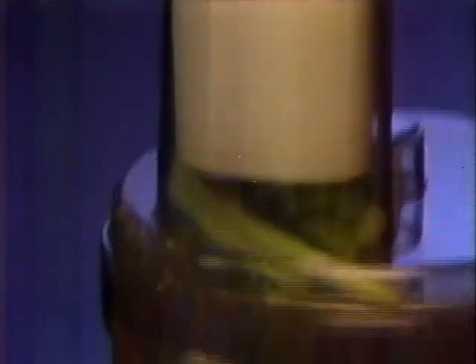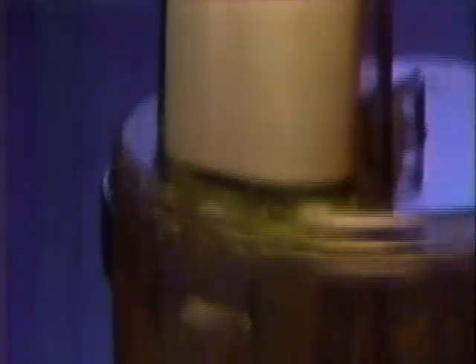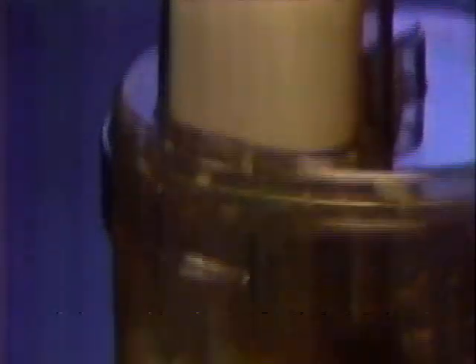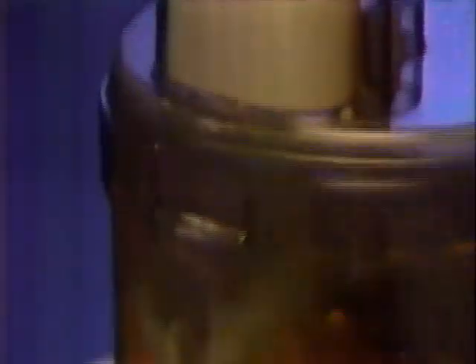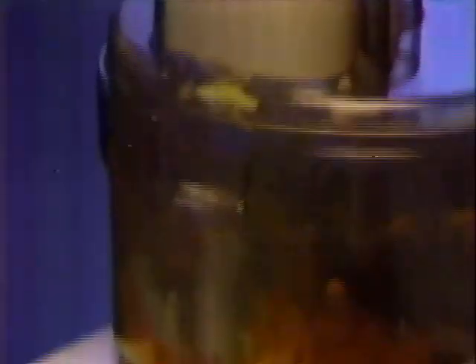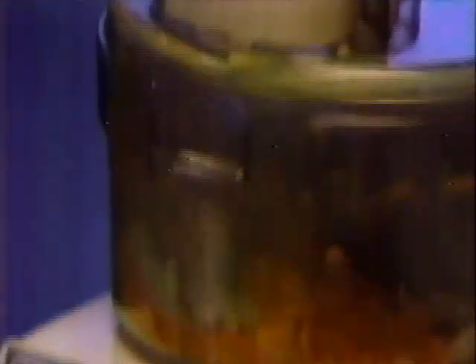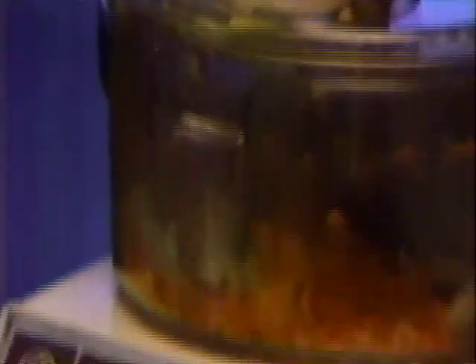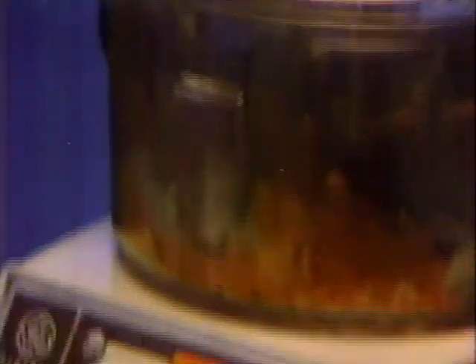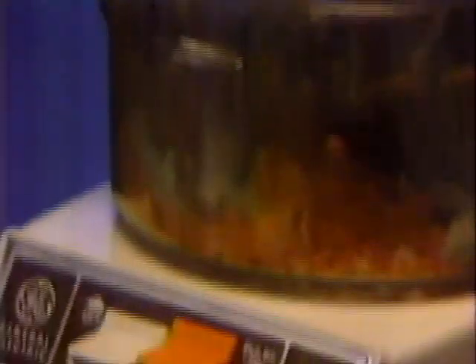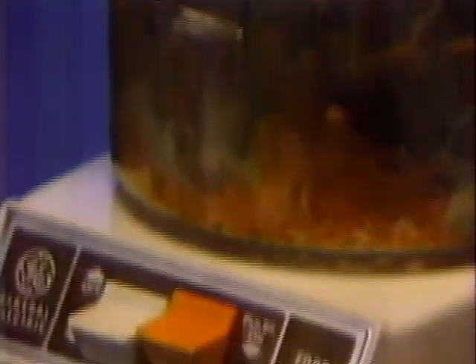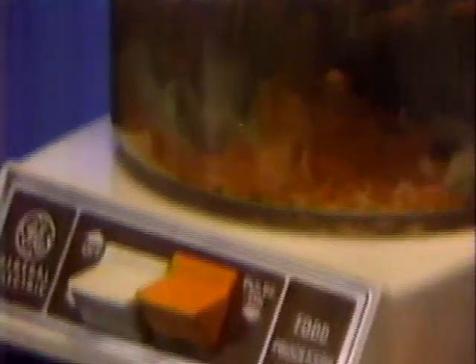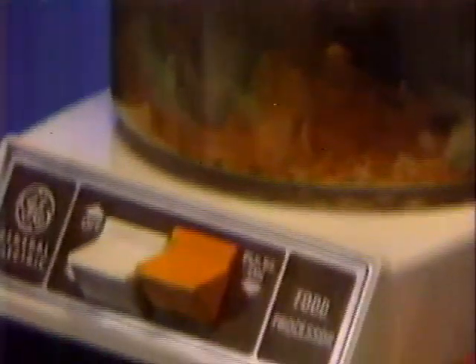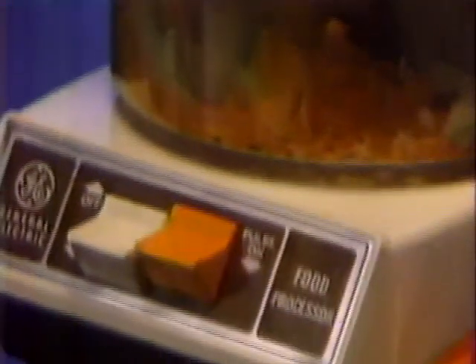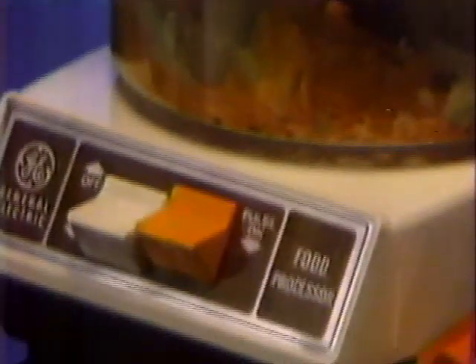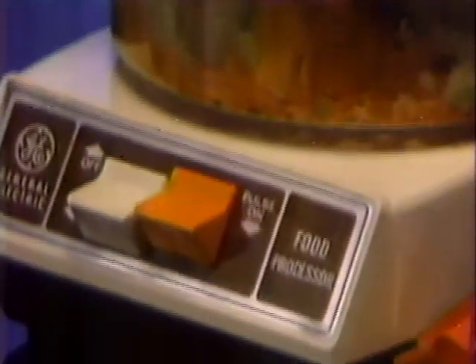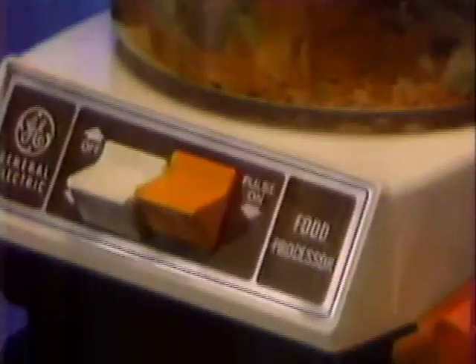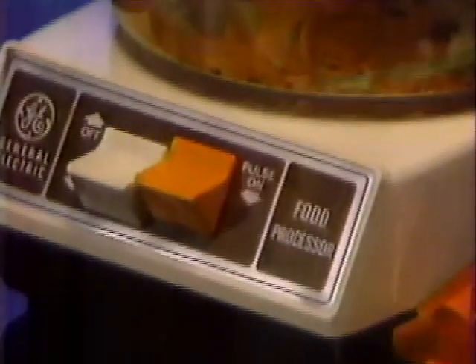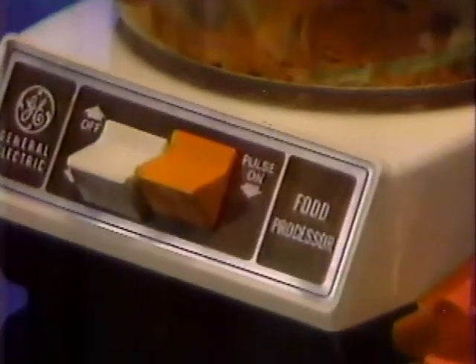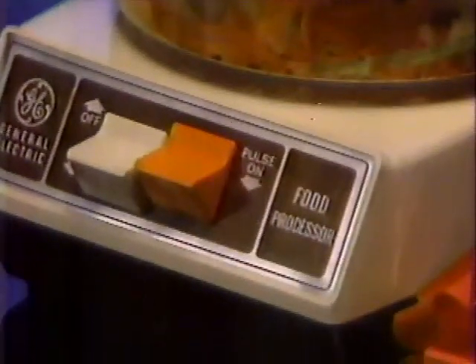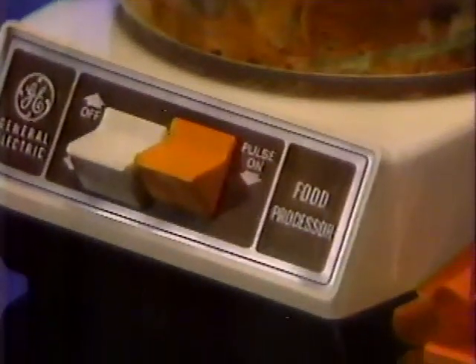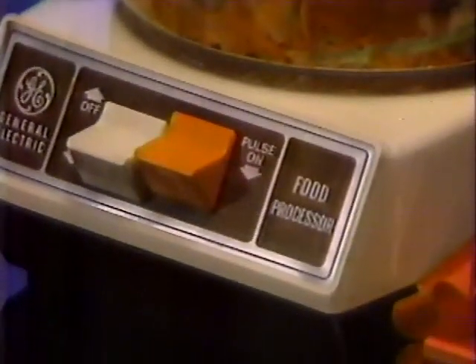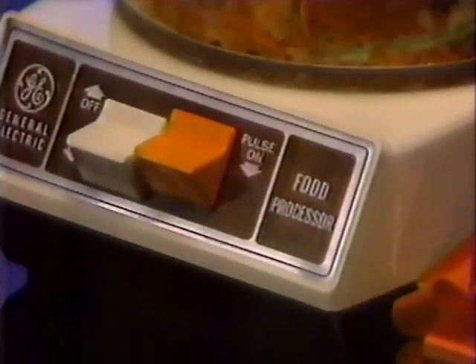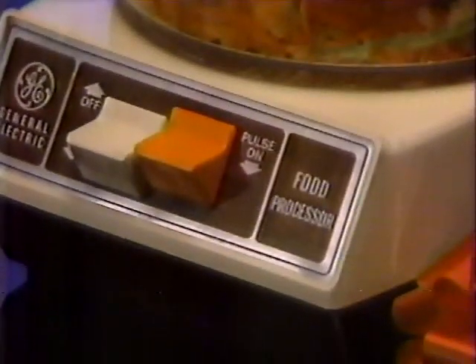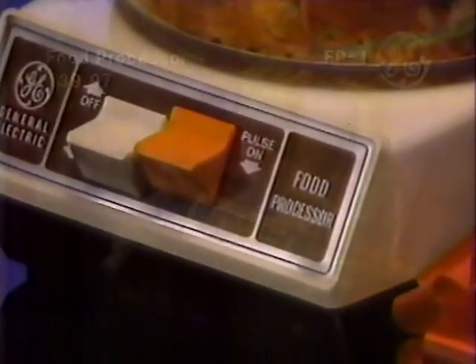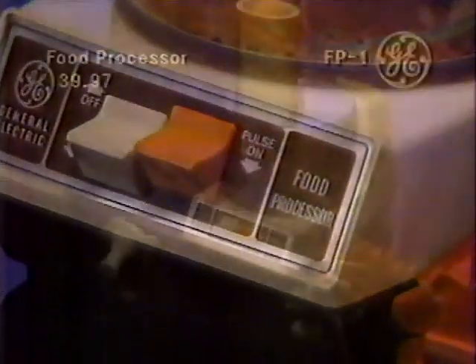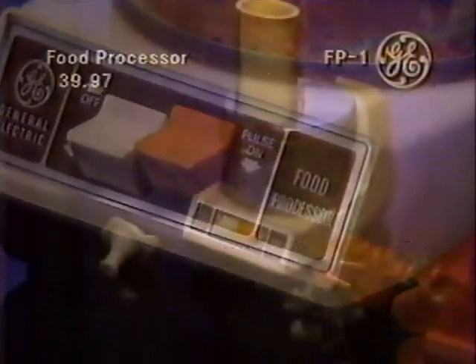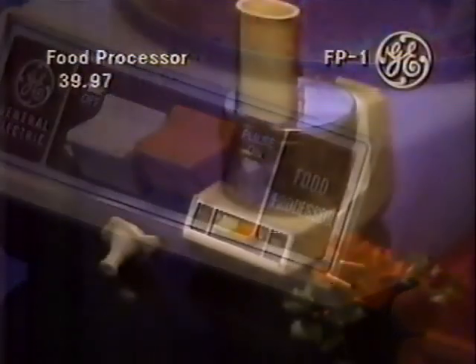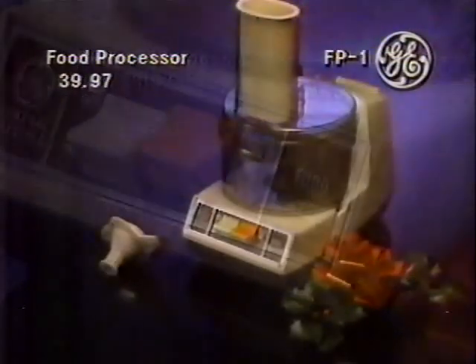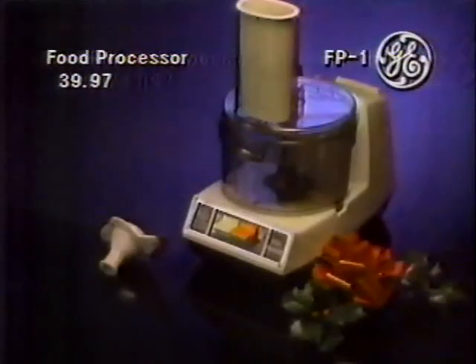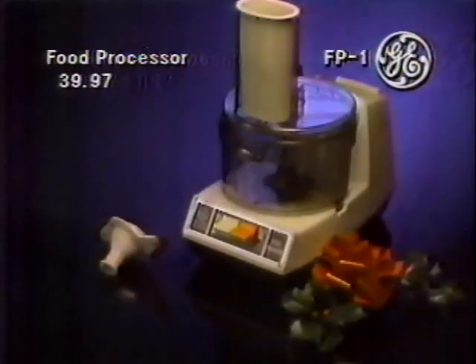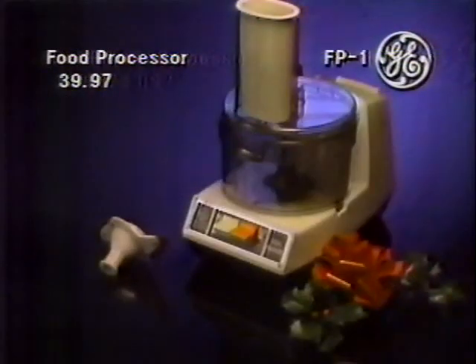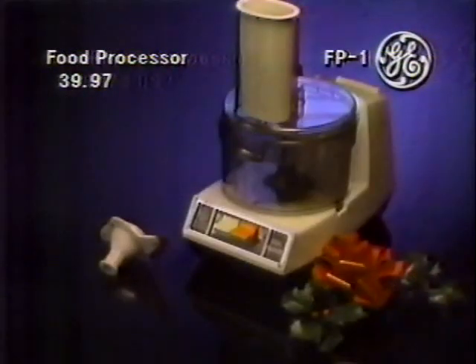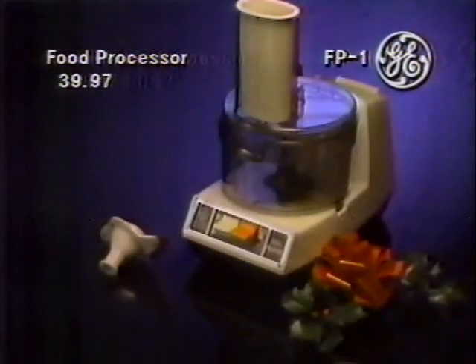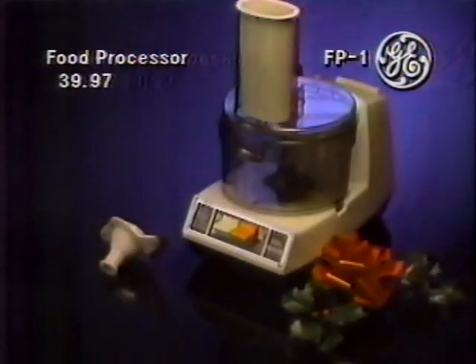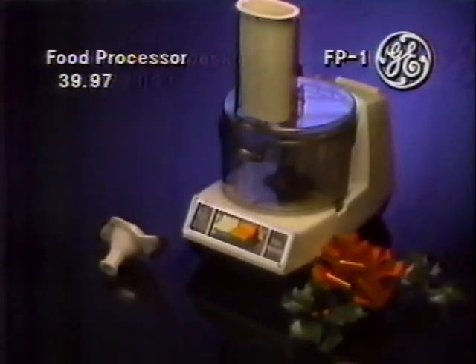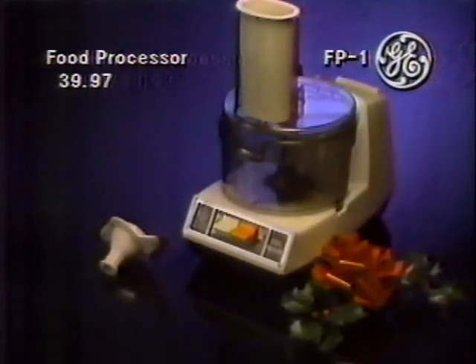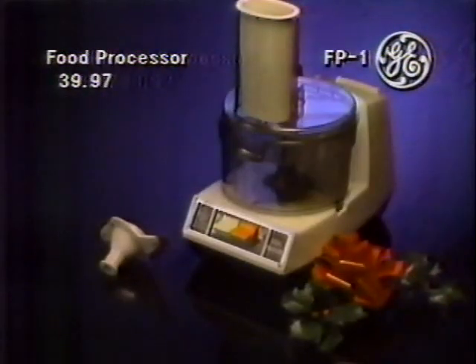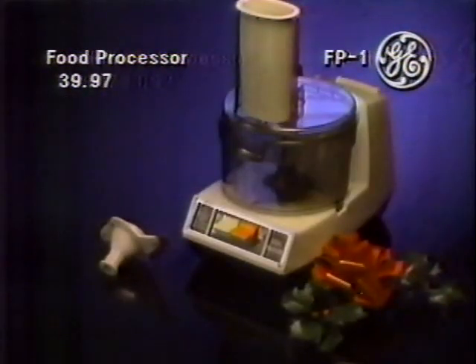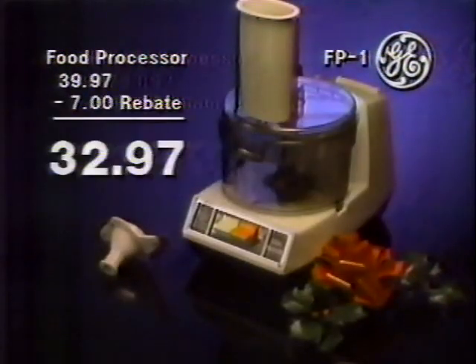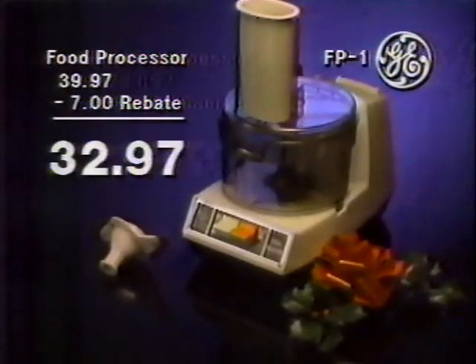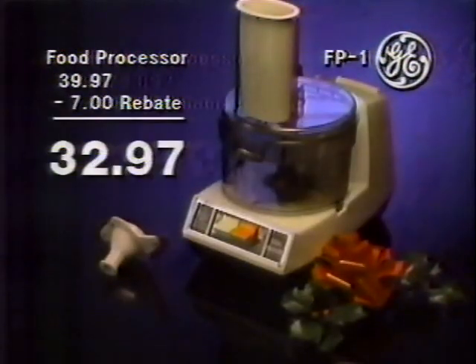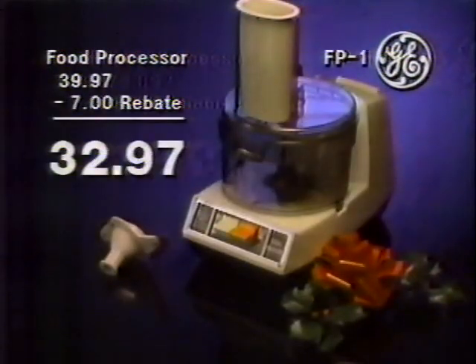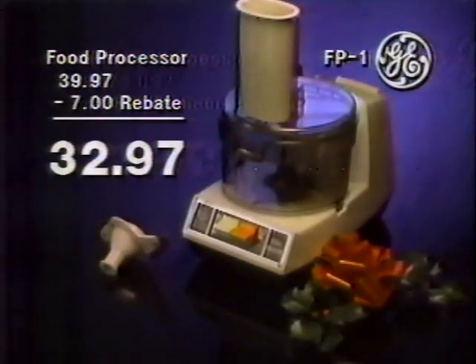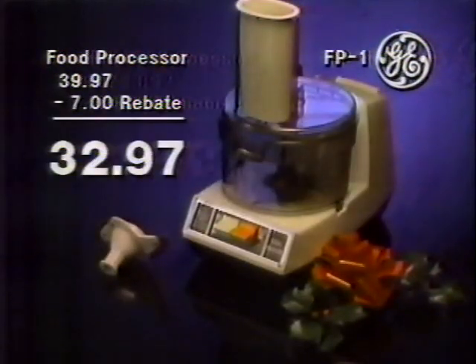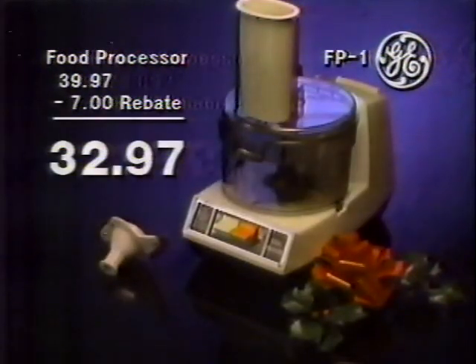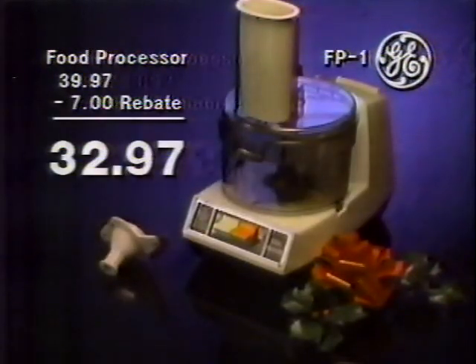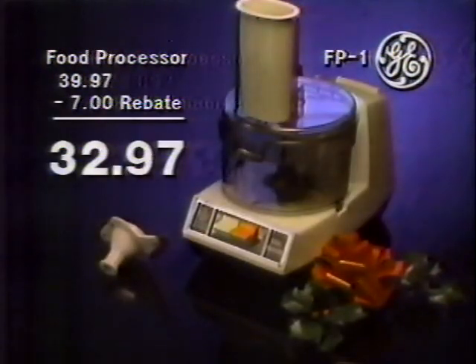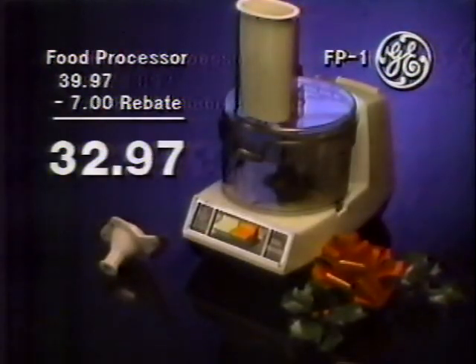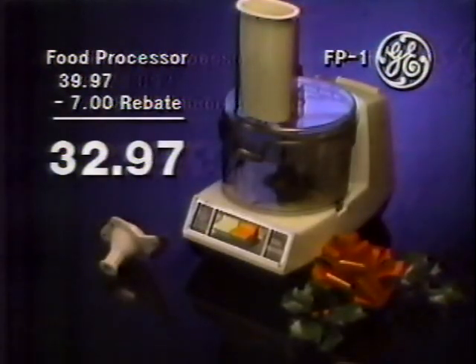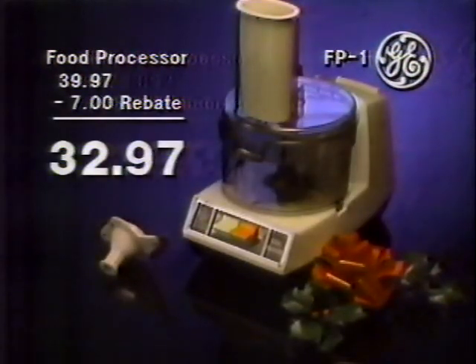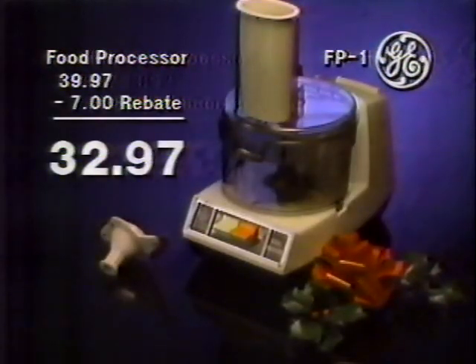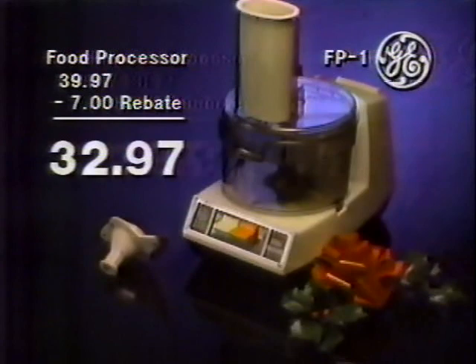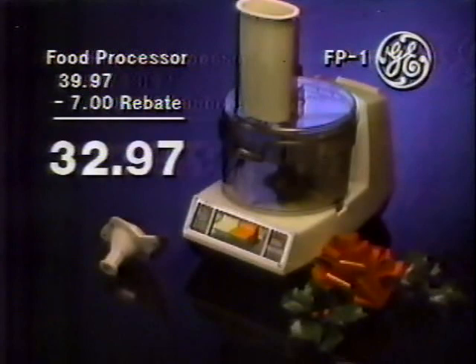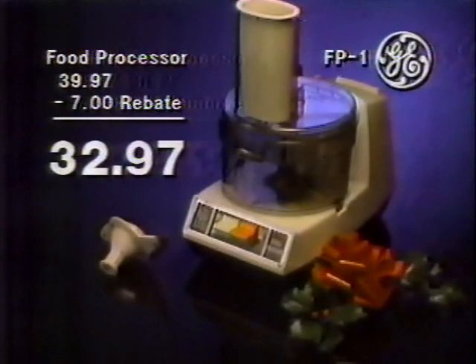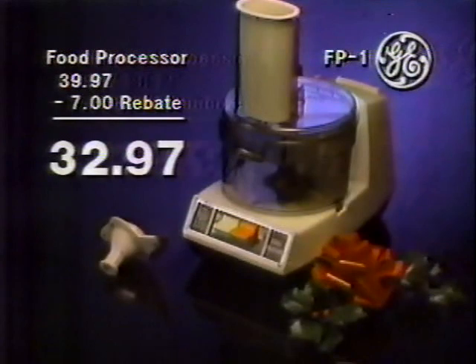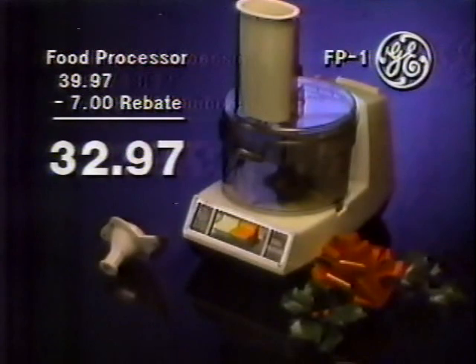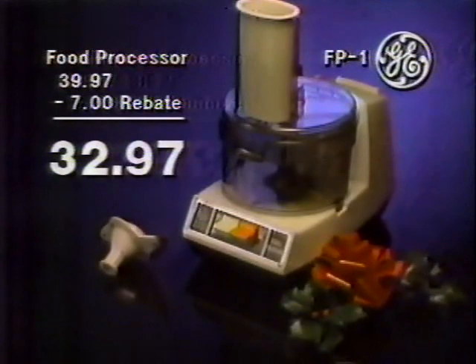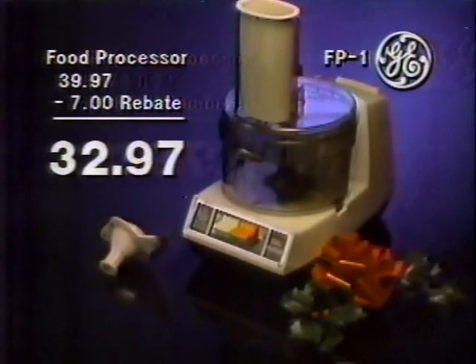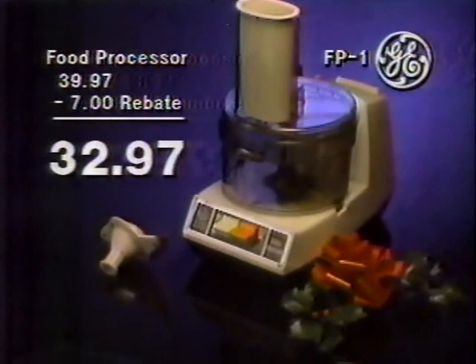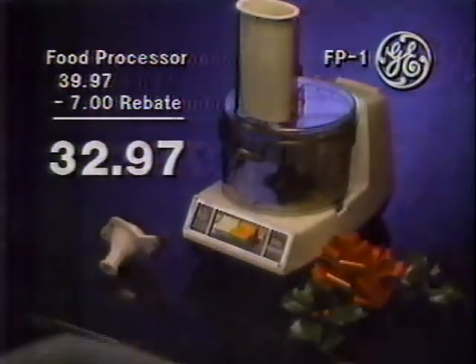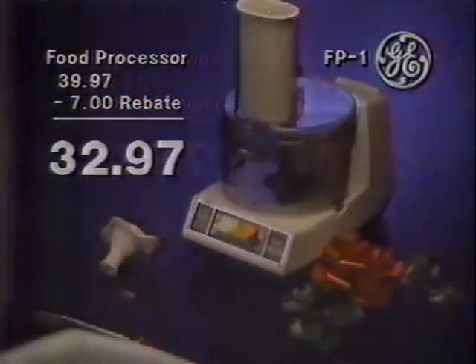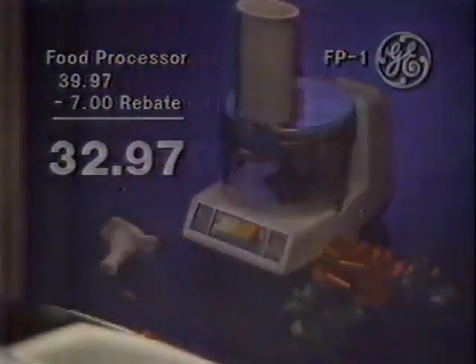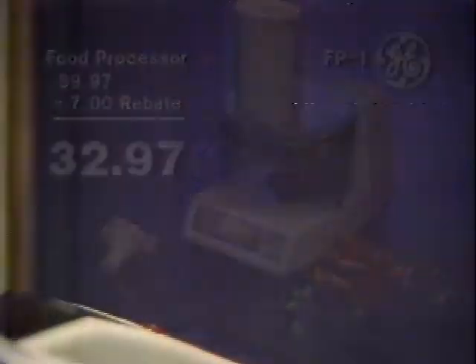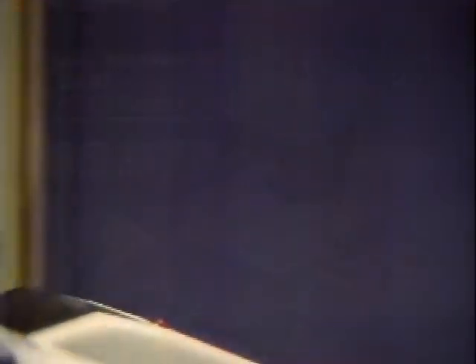Prepare foods faster and easier with the GE Food Processor, now $39.97, after mail-in rebate, $32.97.